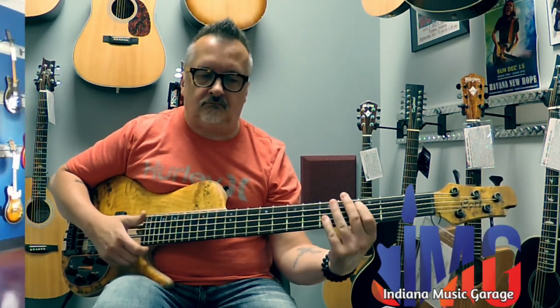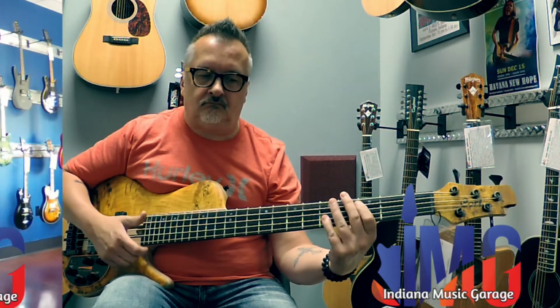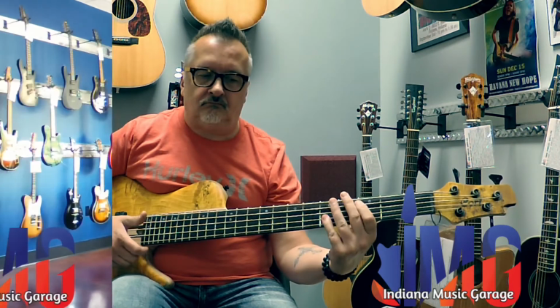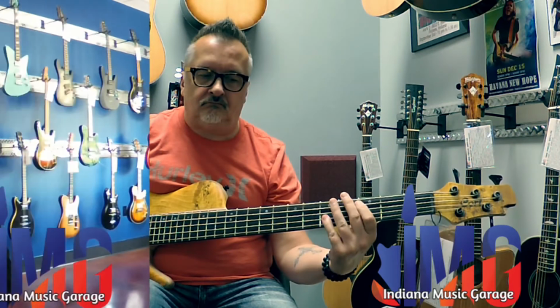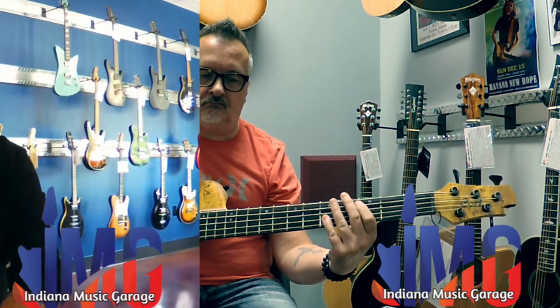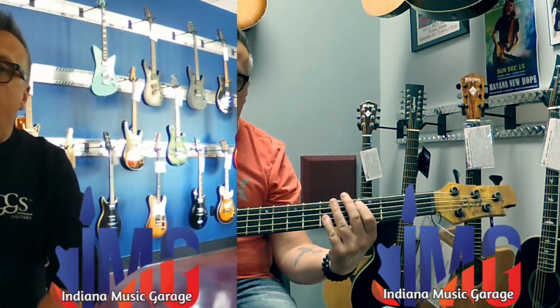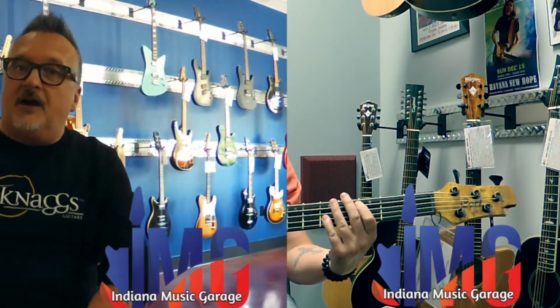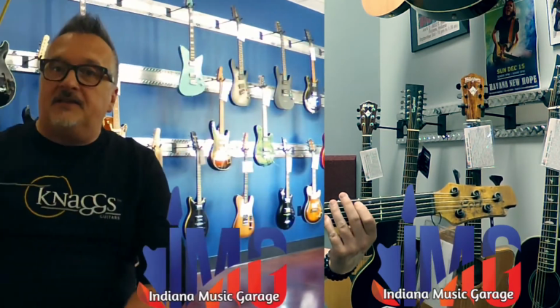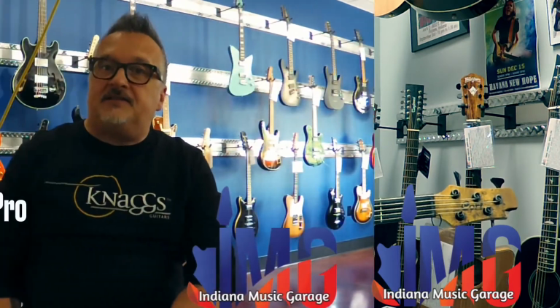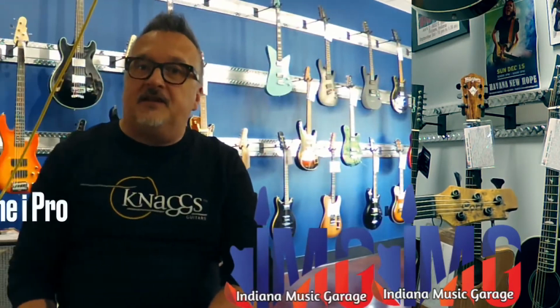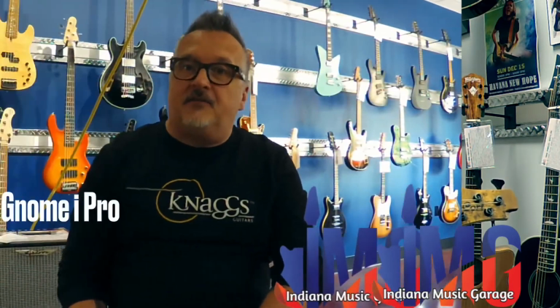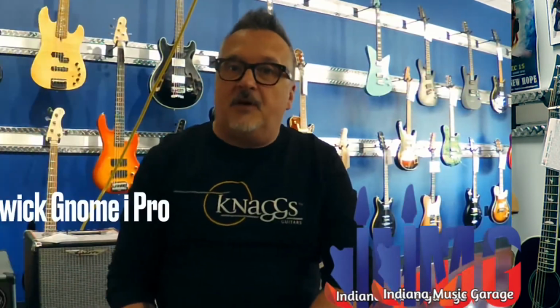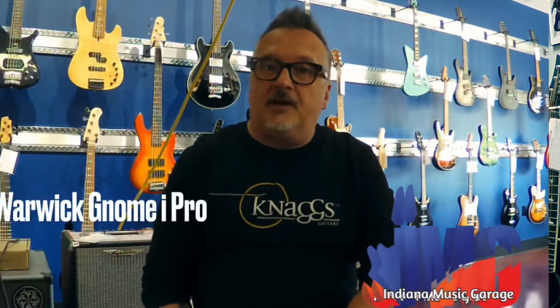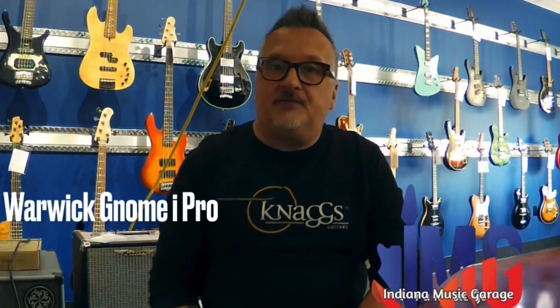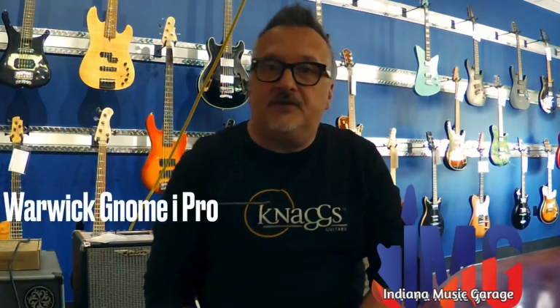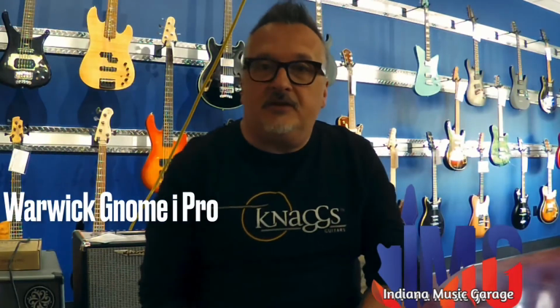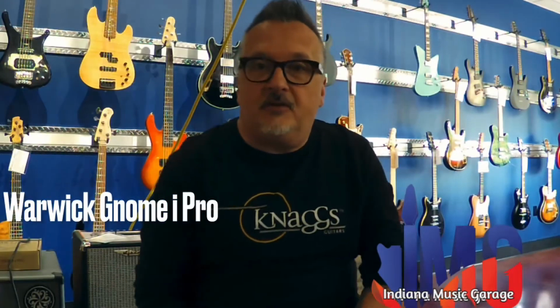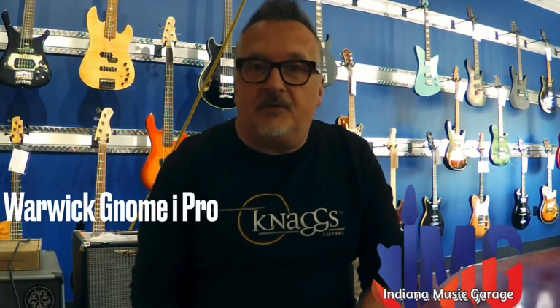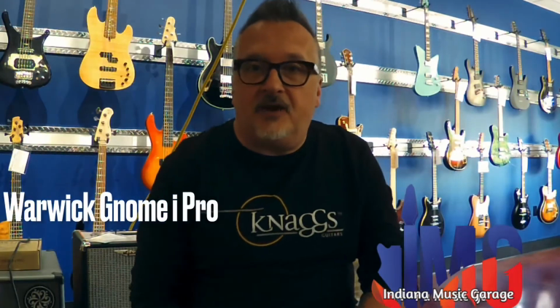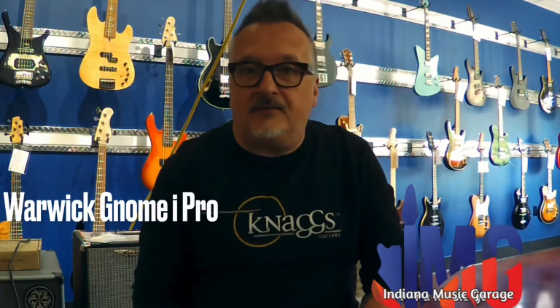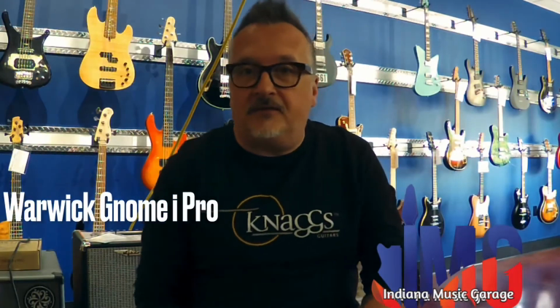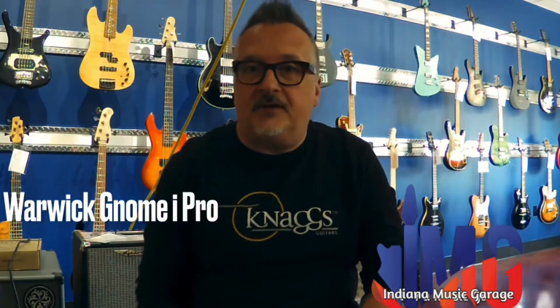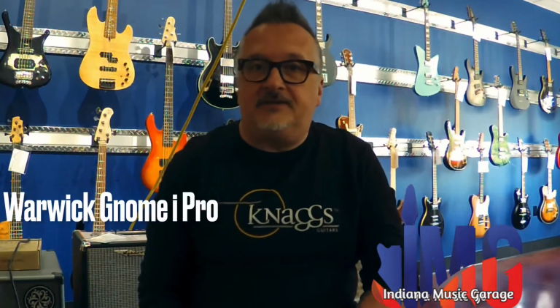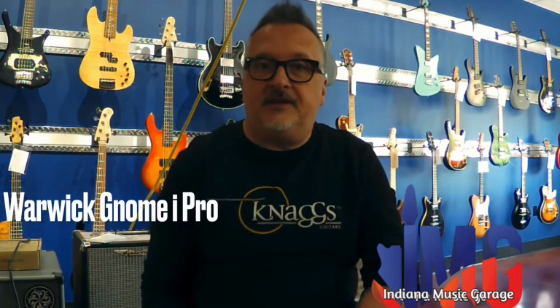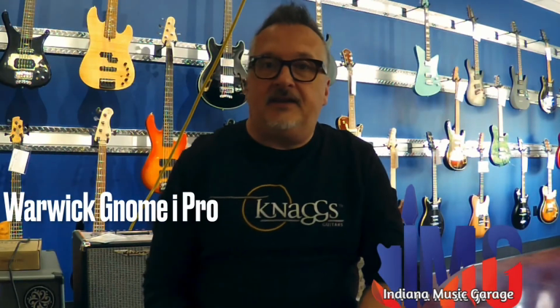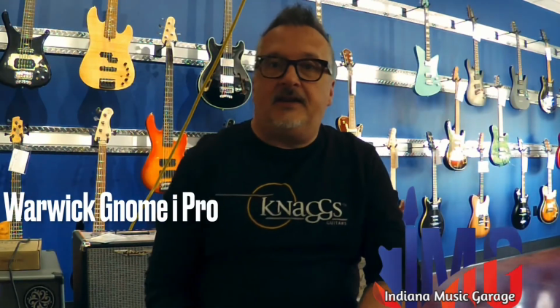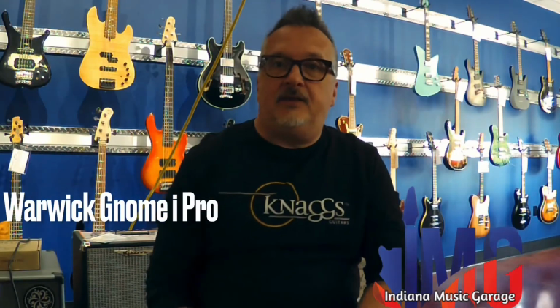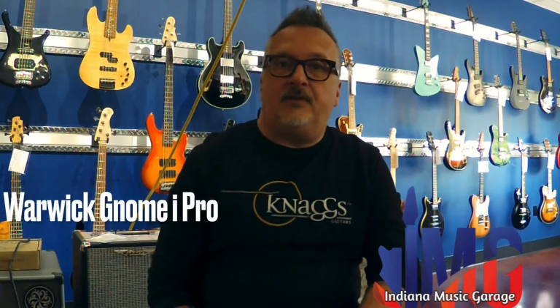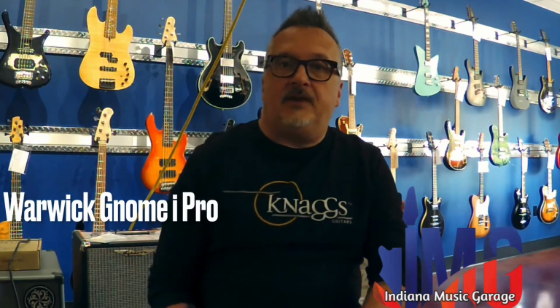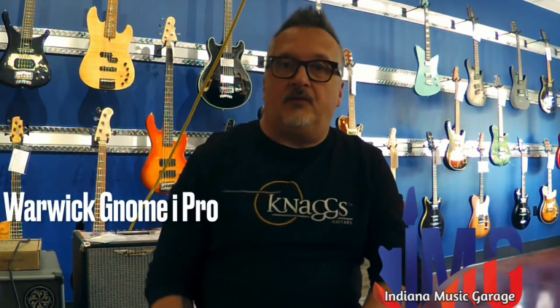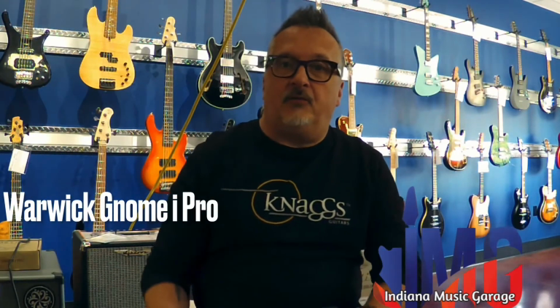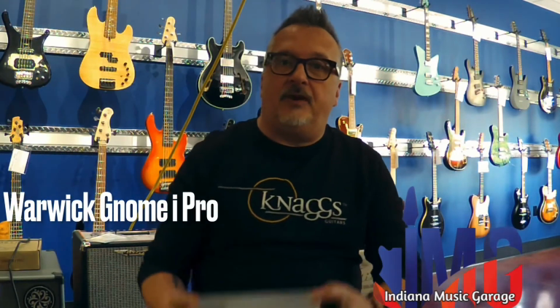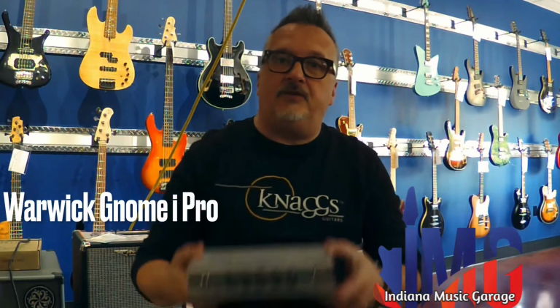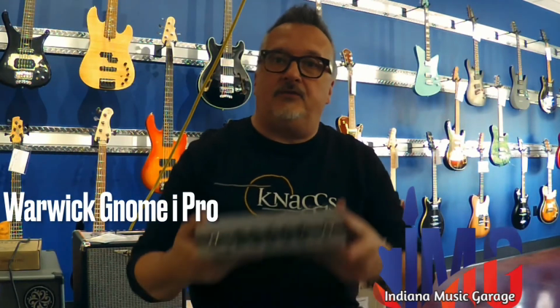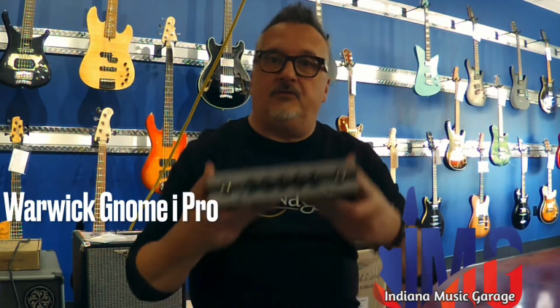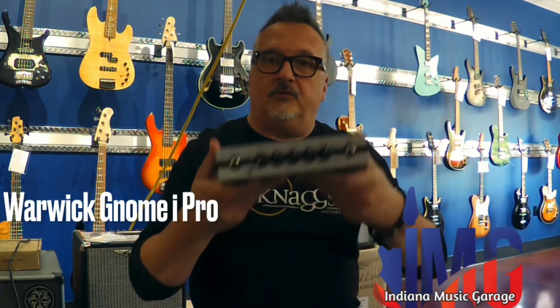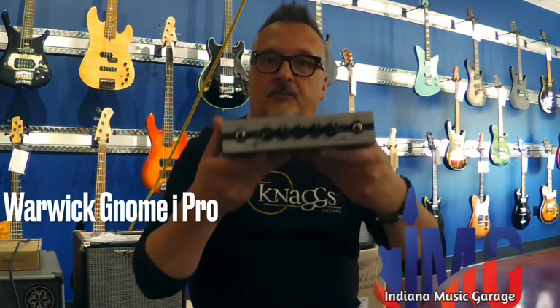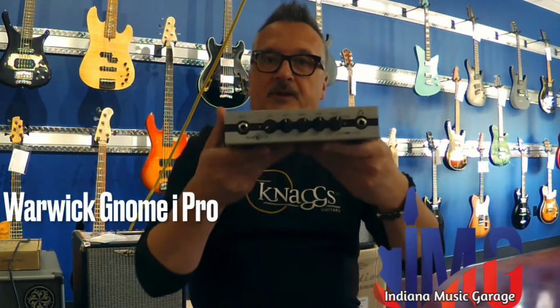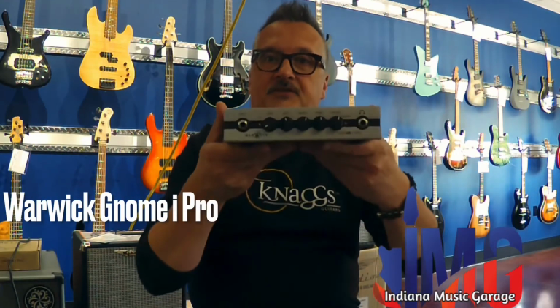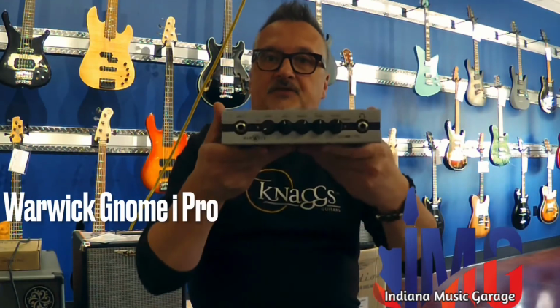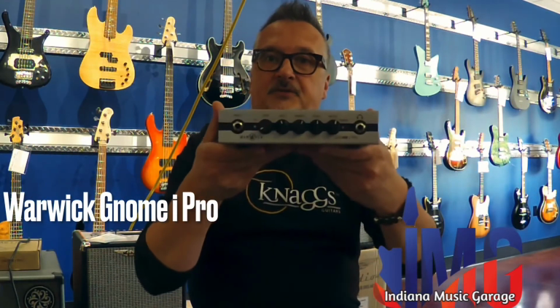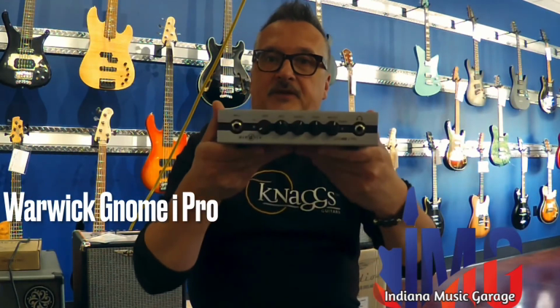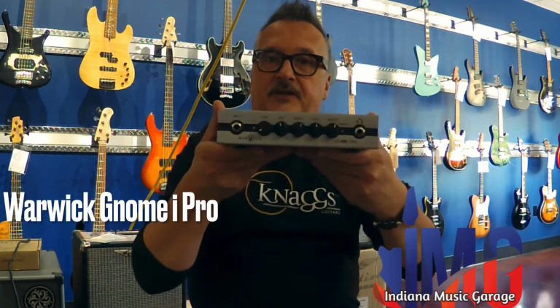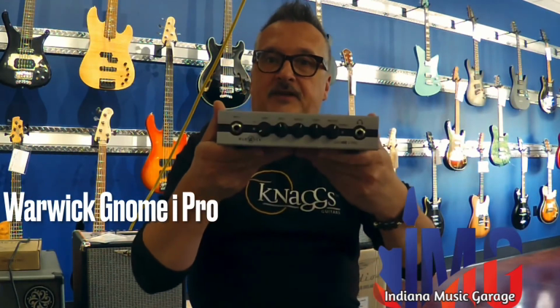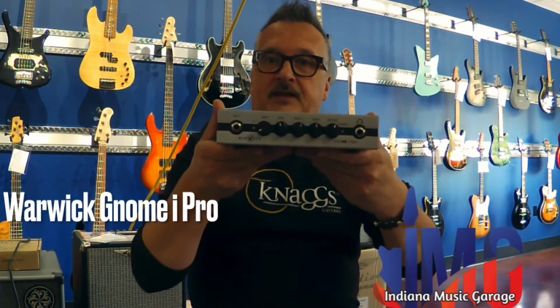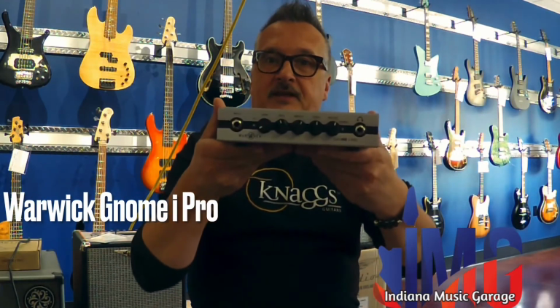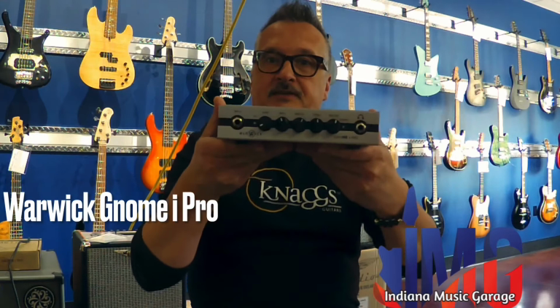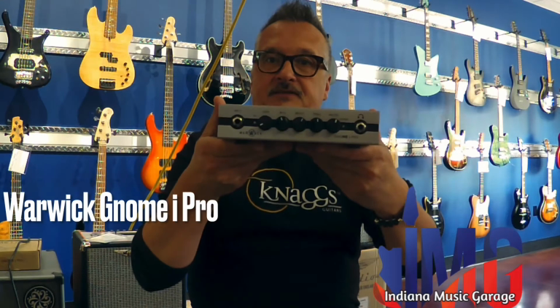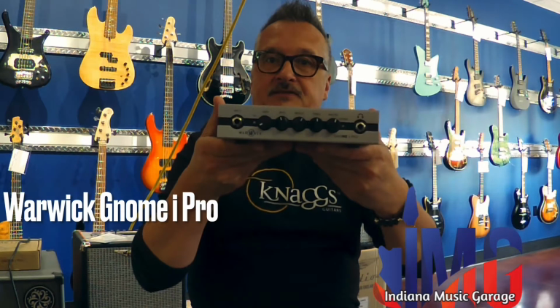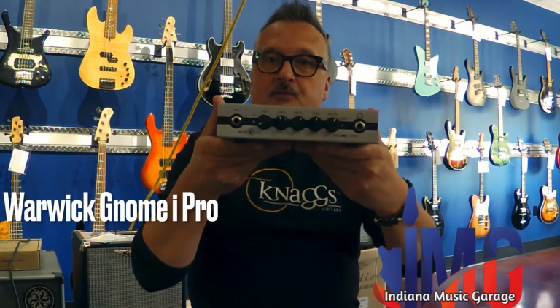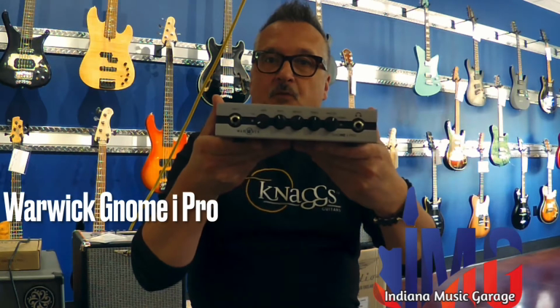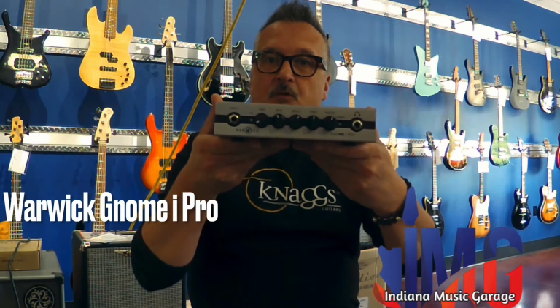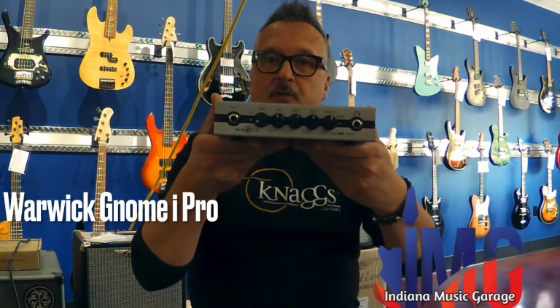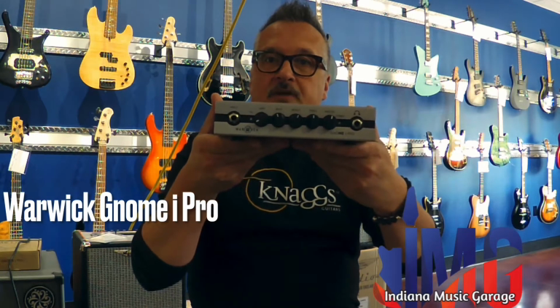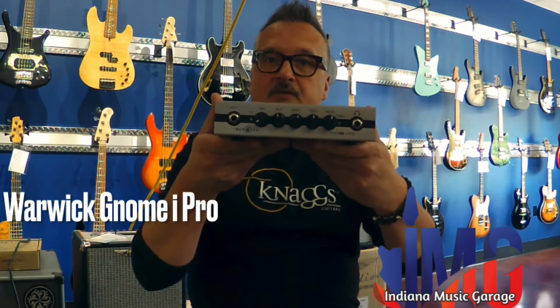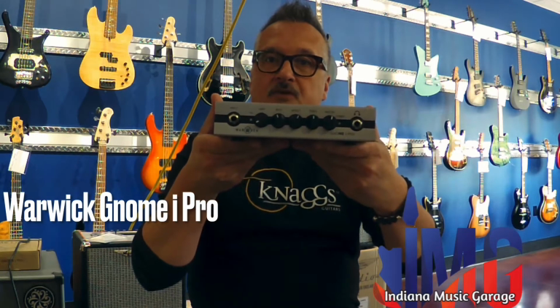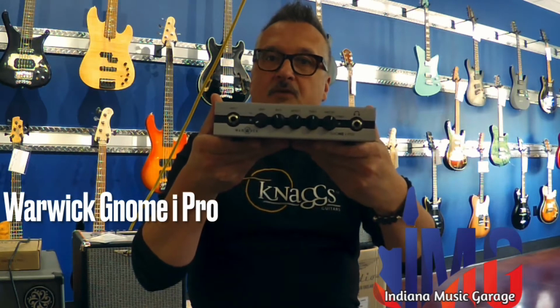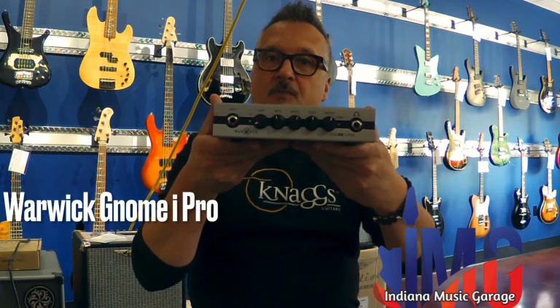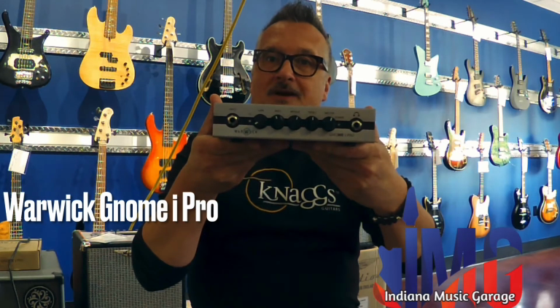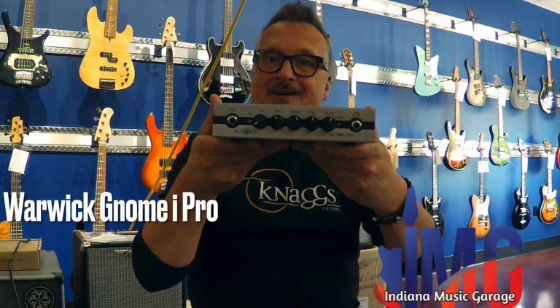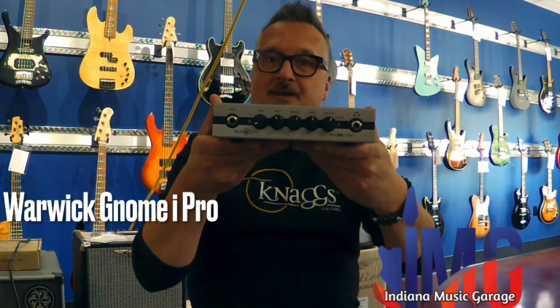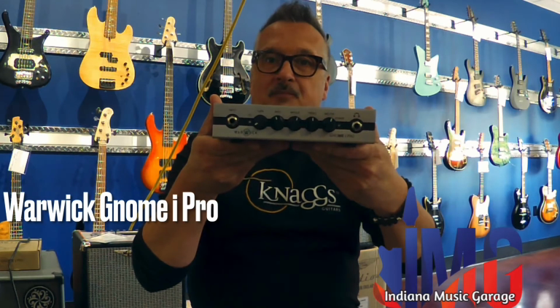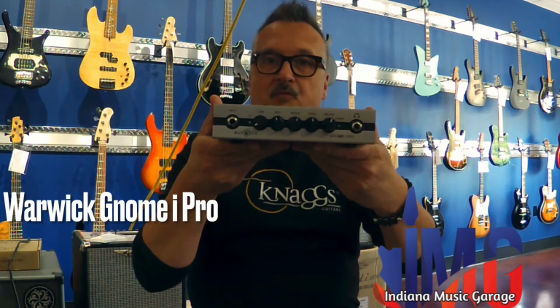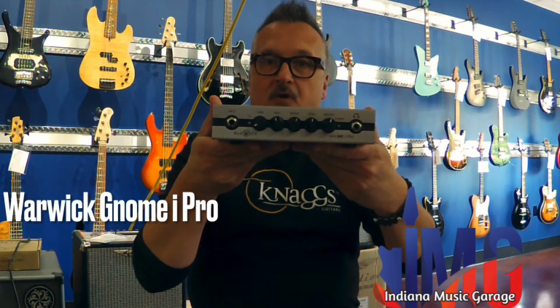Hey everybody, it's Ted from IMG. Hope you're having a great day. We got a great new little bass unit. This is the Warwick Gnome i-Pro.